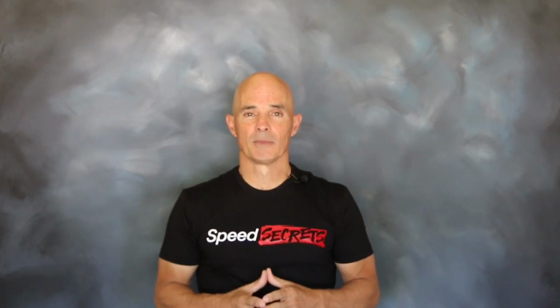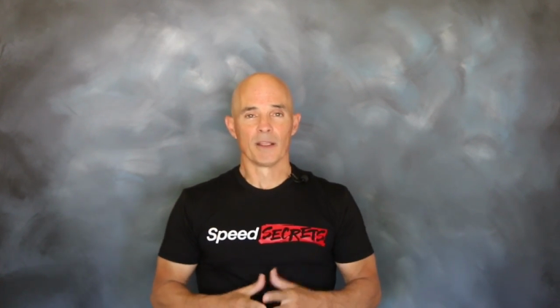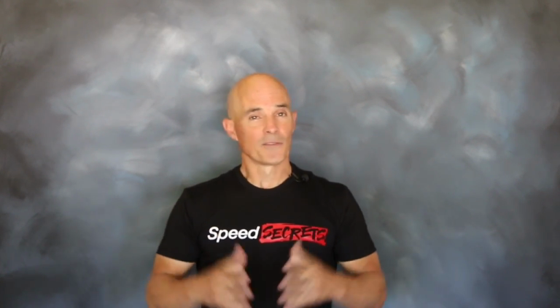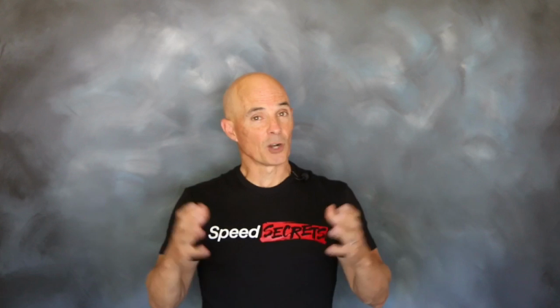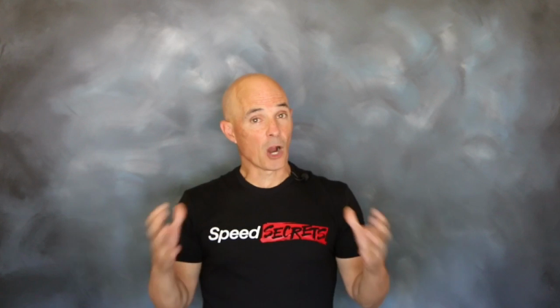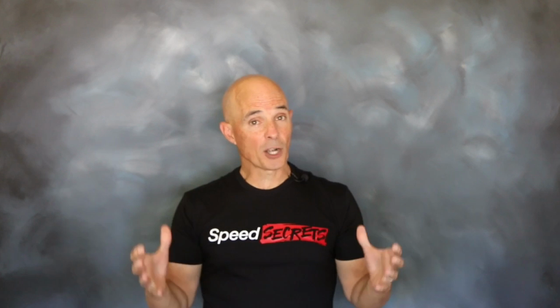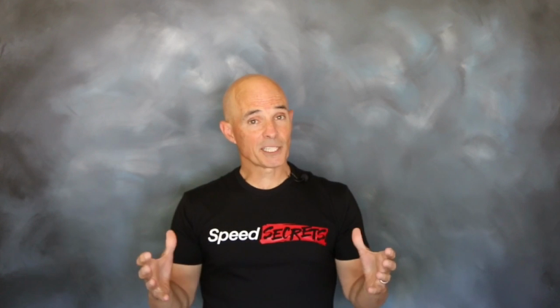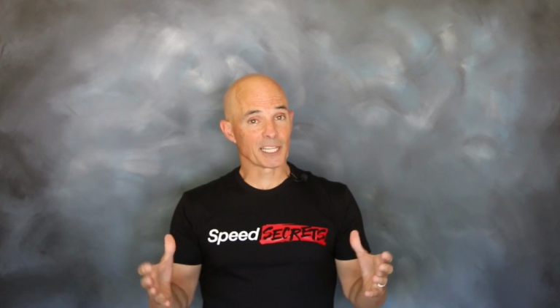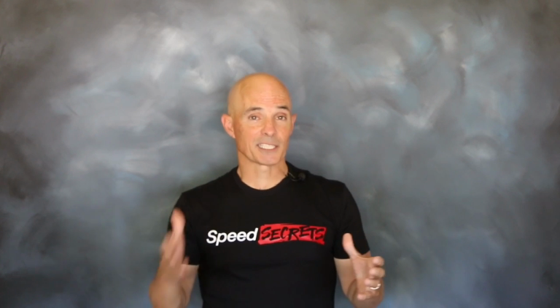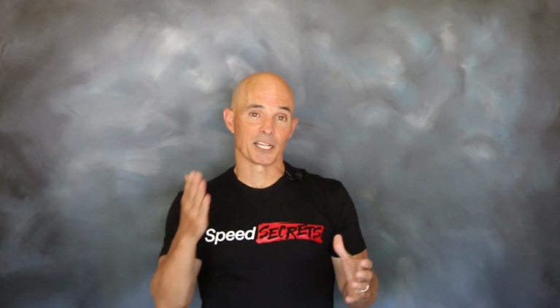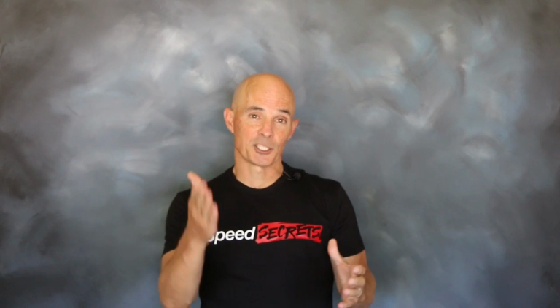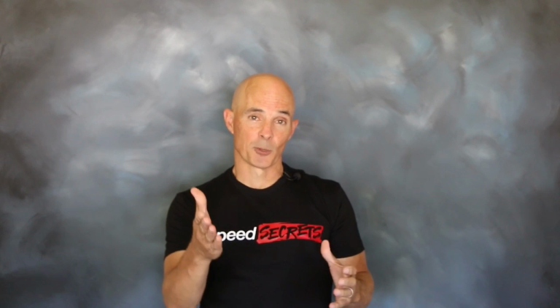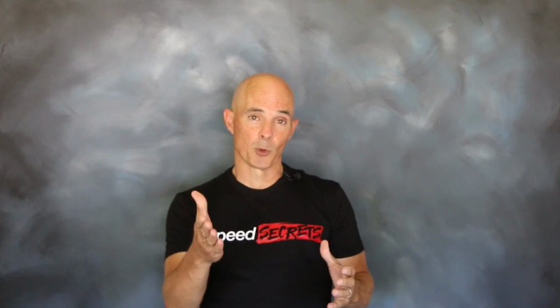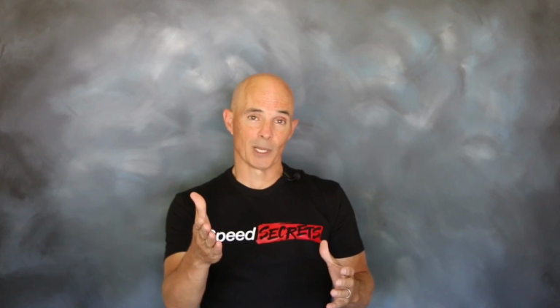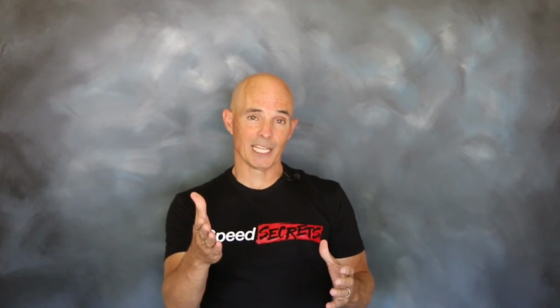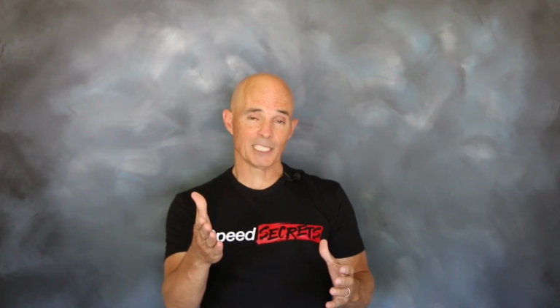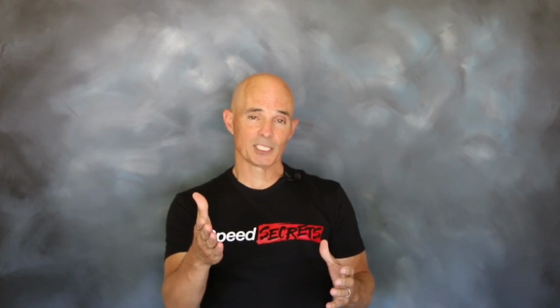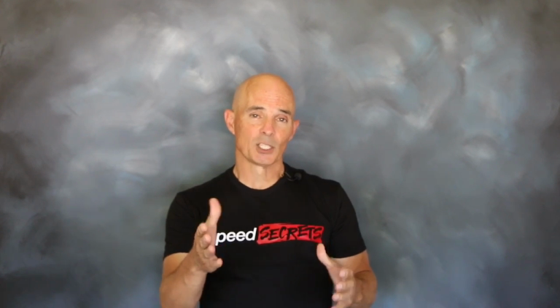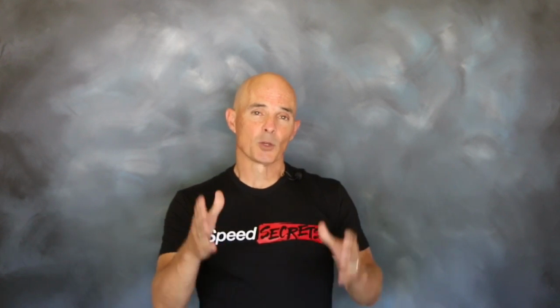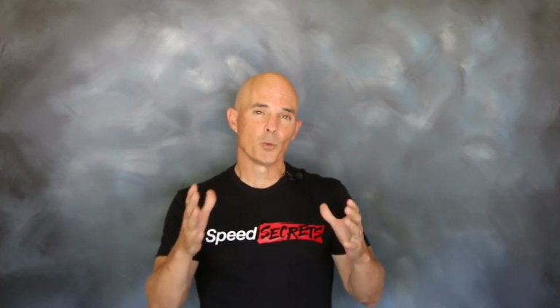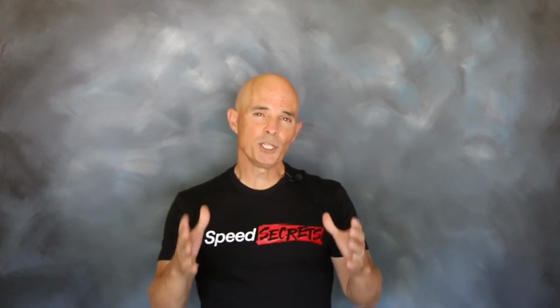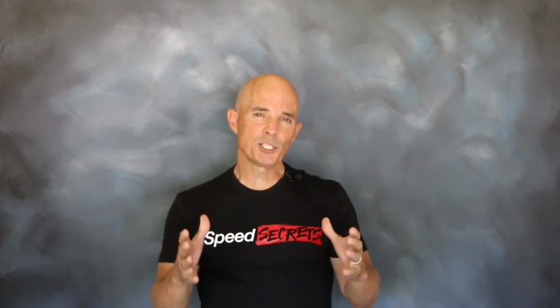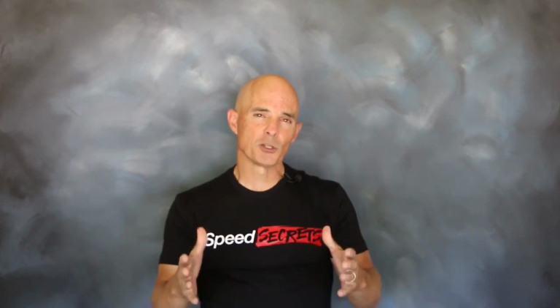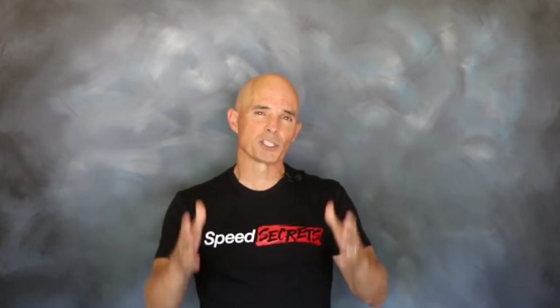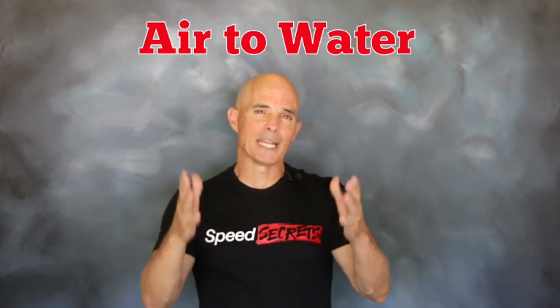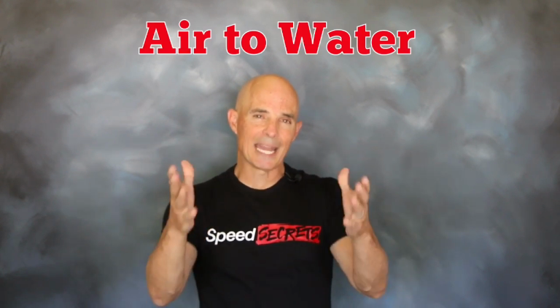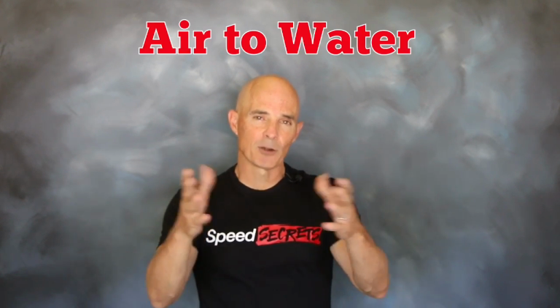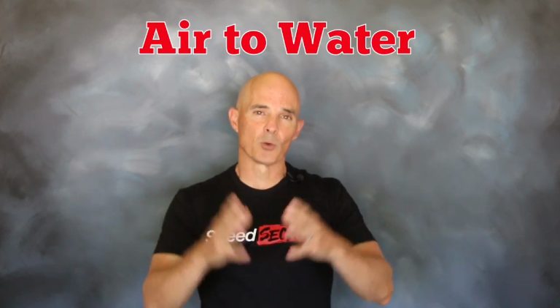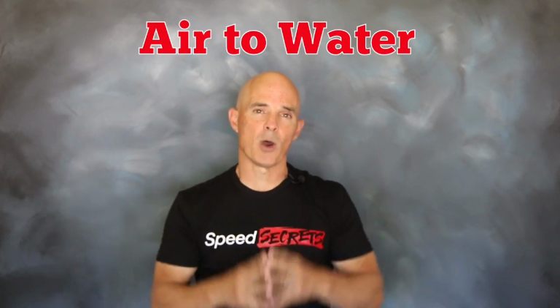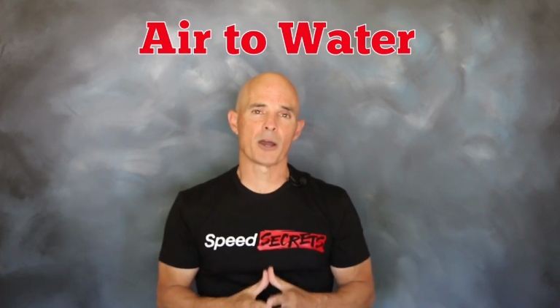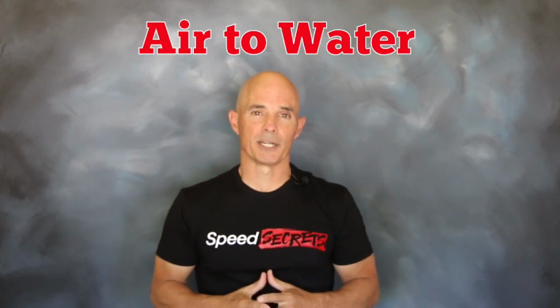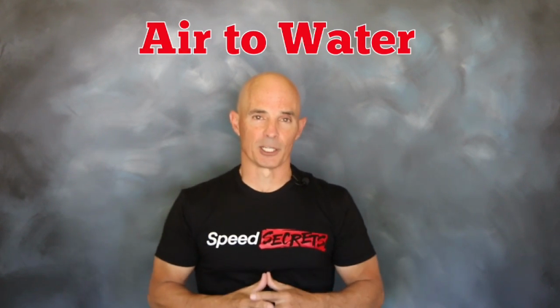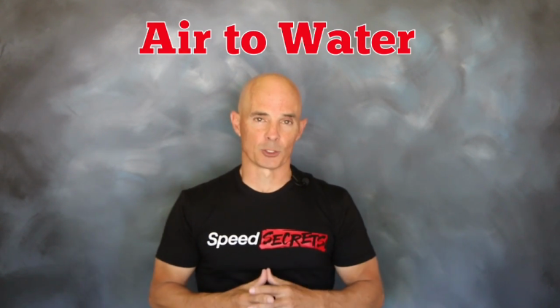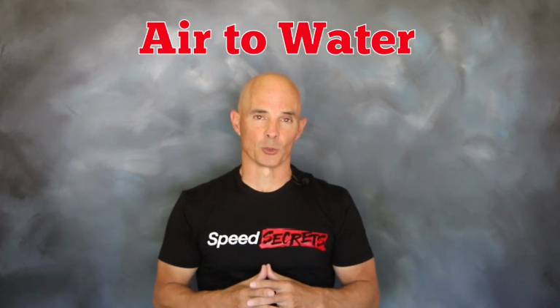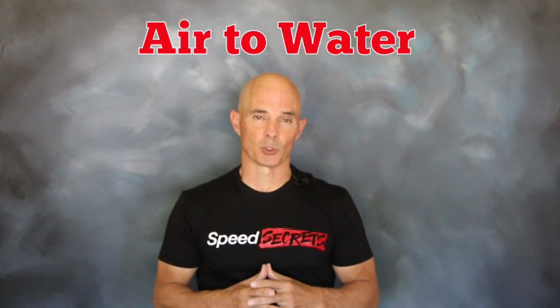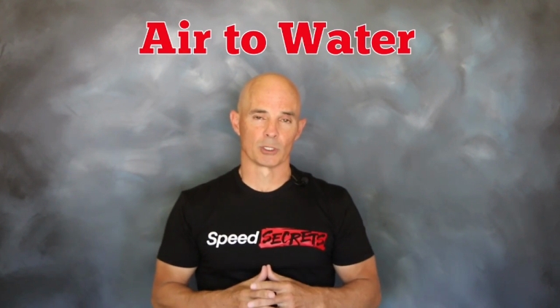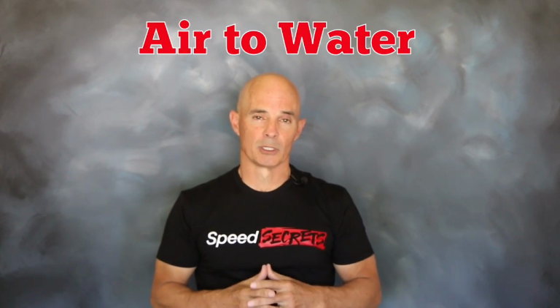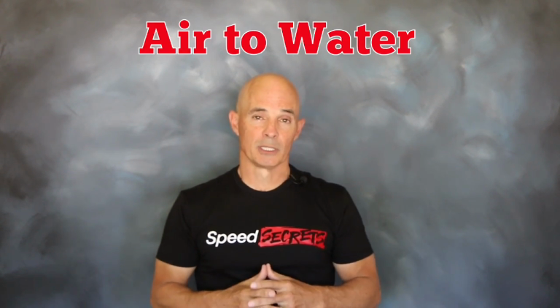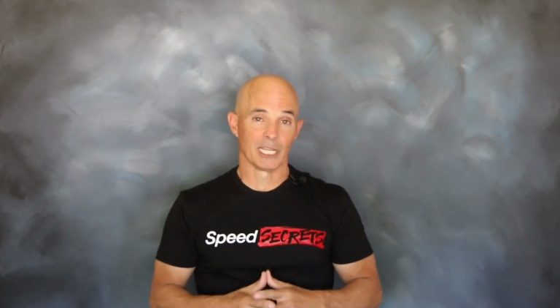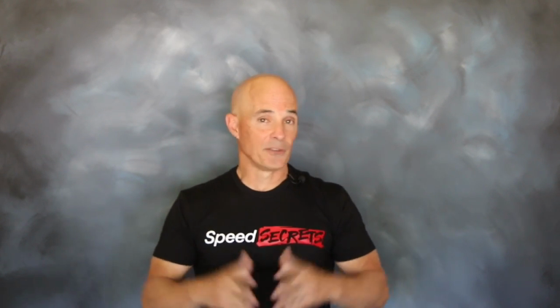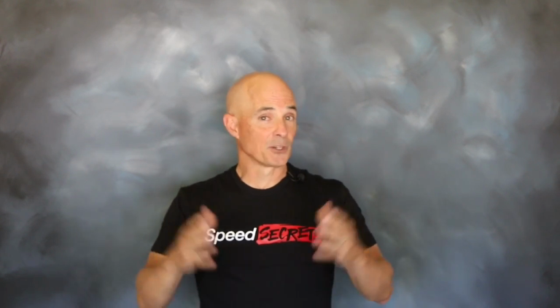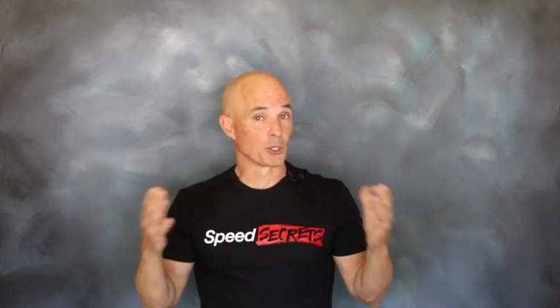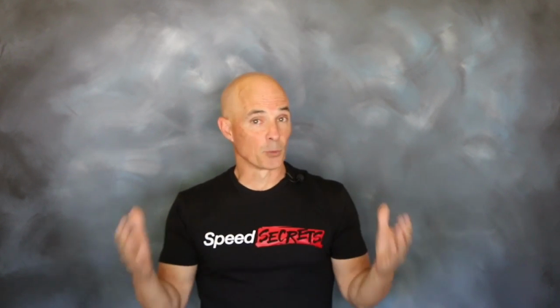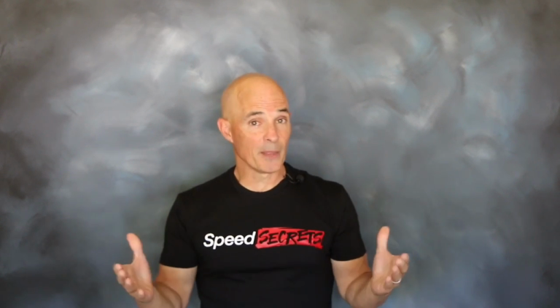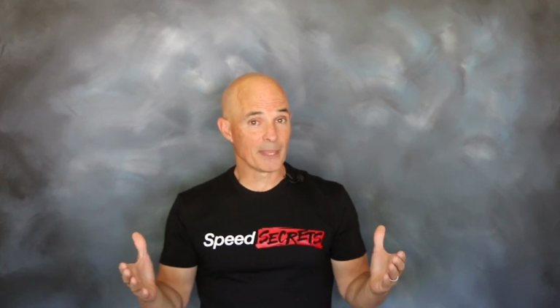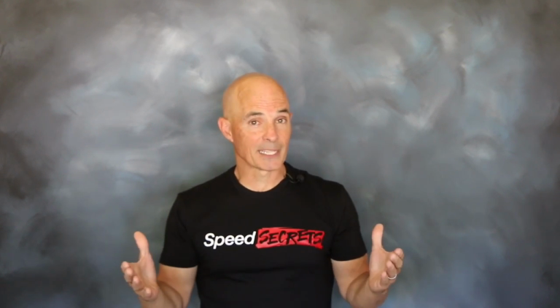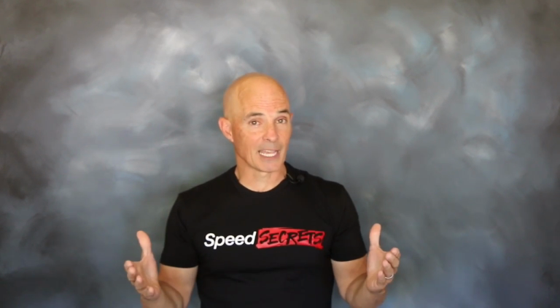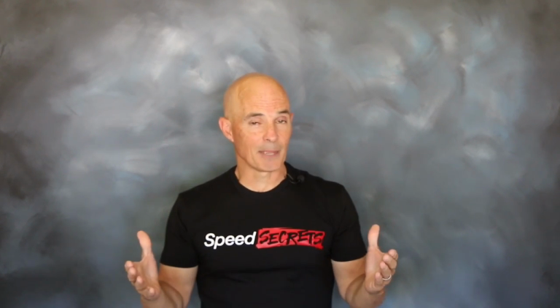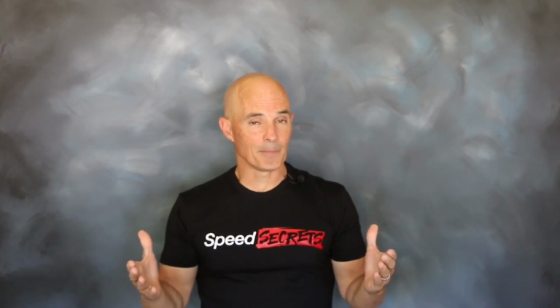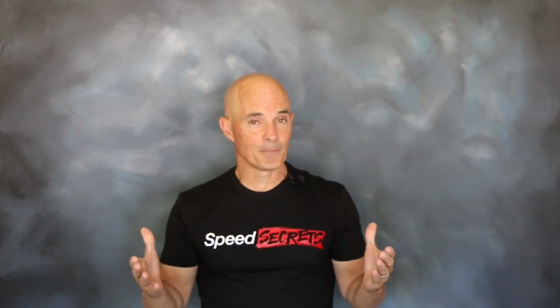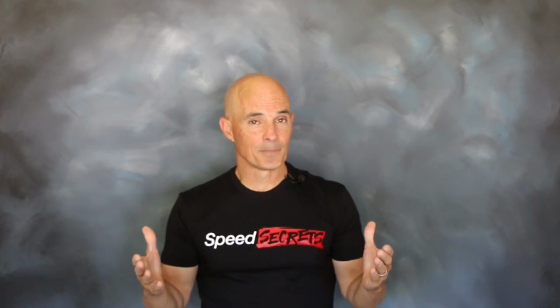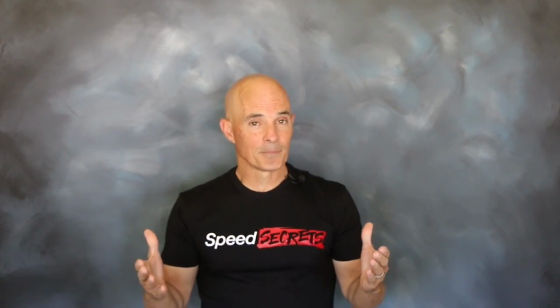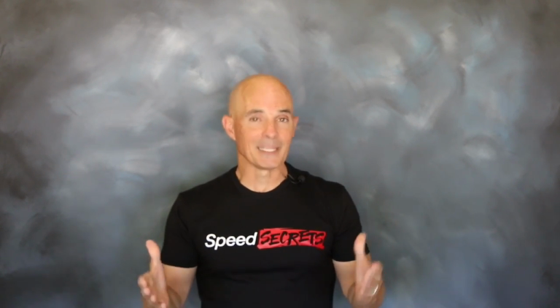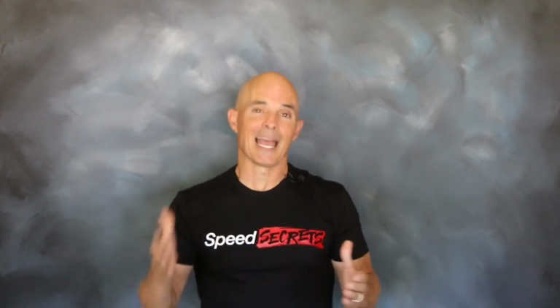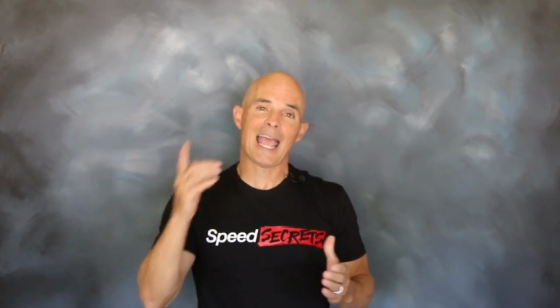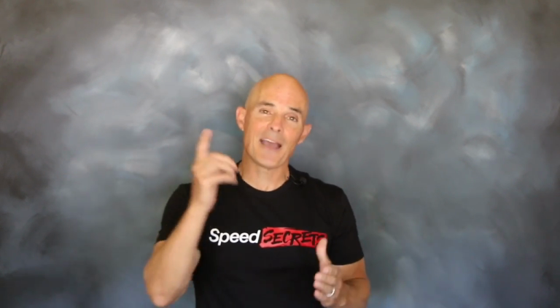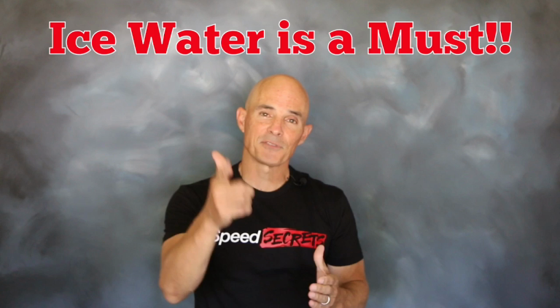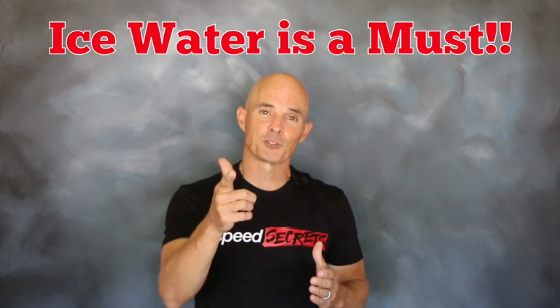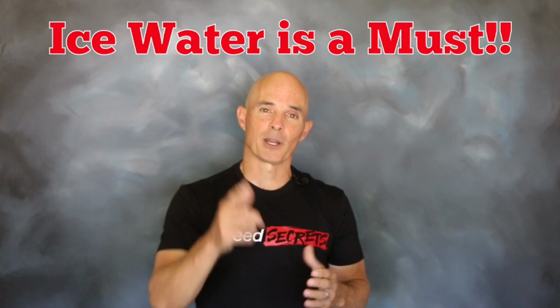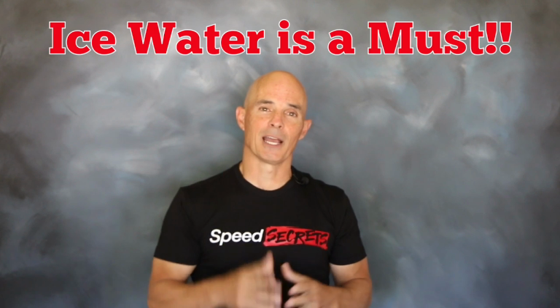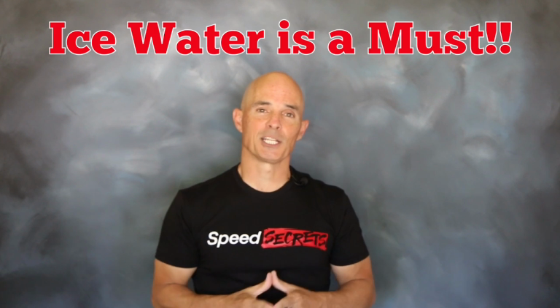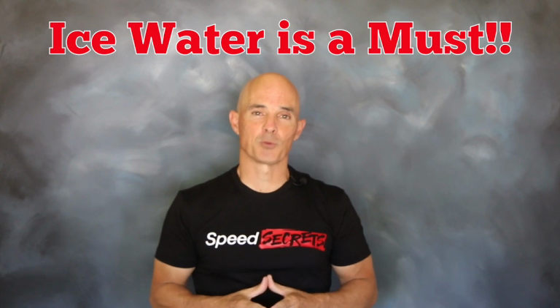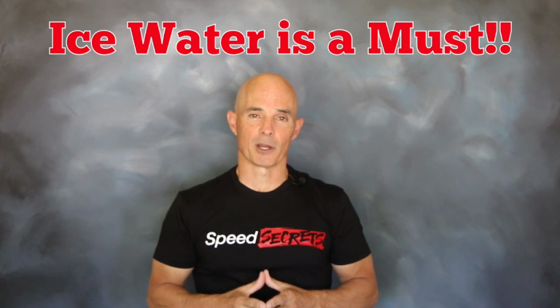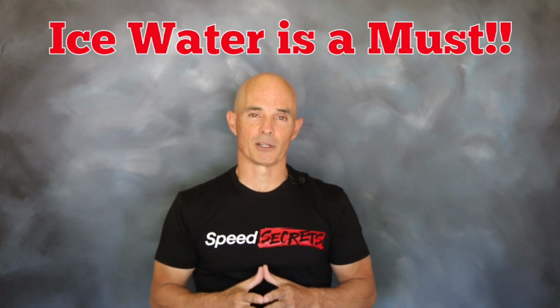For our test on the Turbo LS, we chose an air-to-water intercooler. And if you're going to run that type, you have to try ice water.